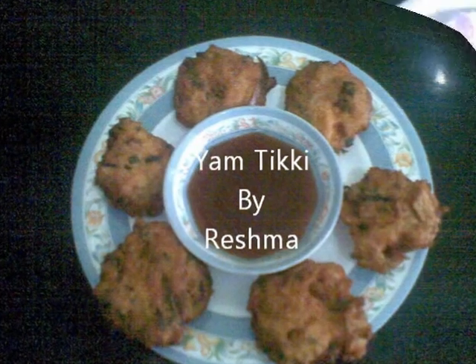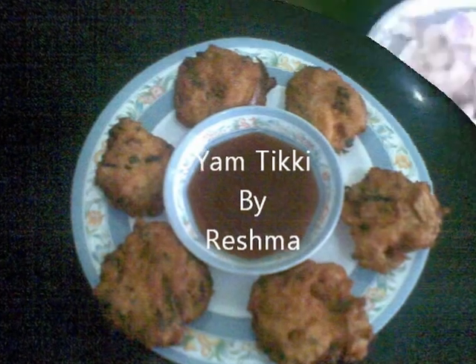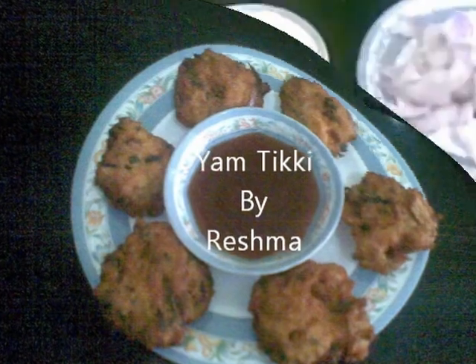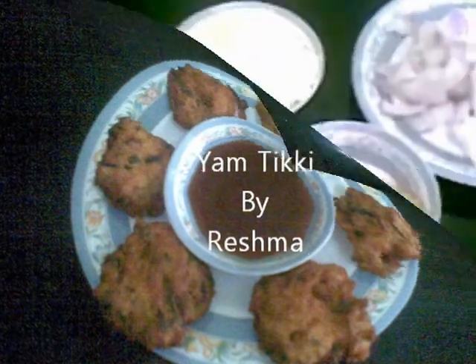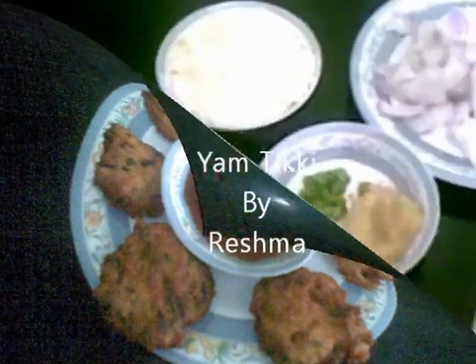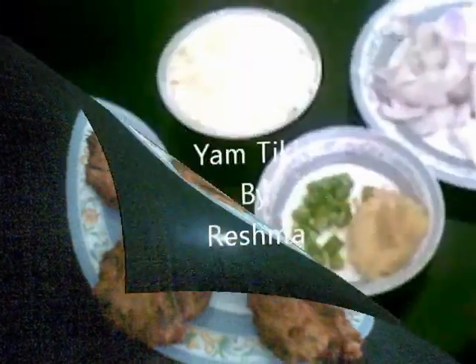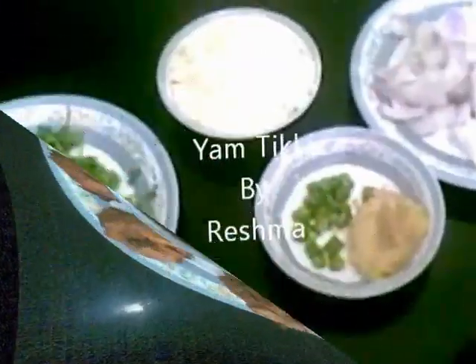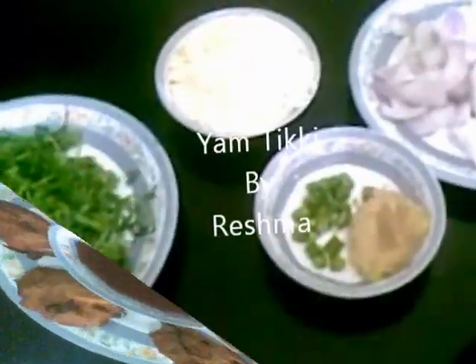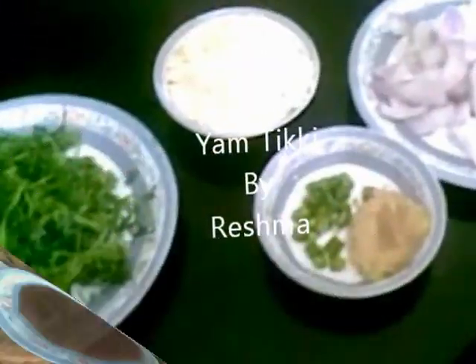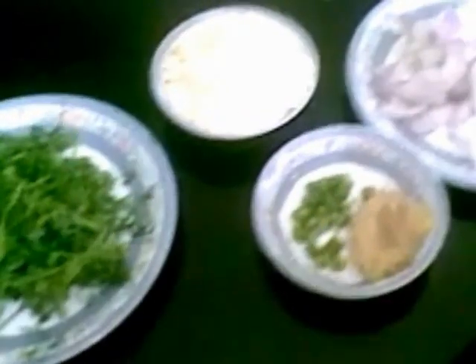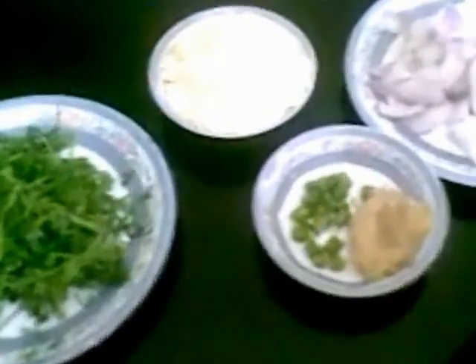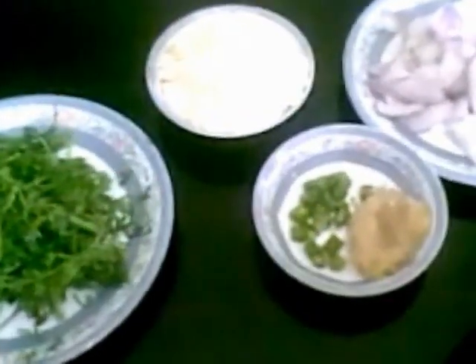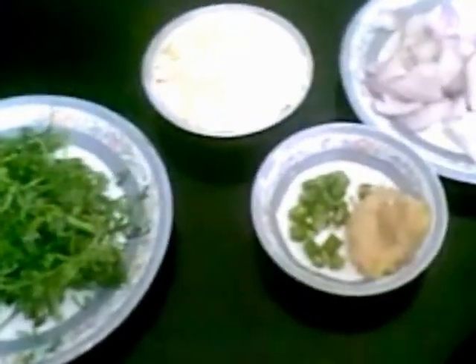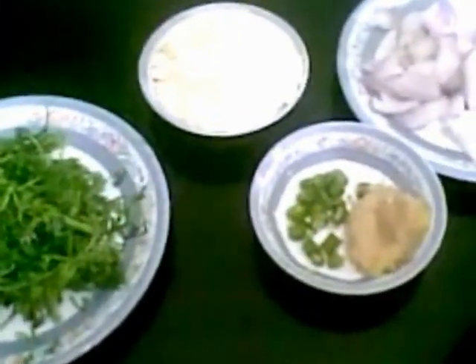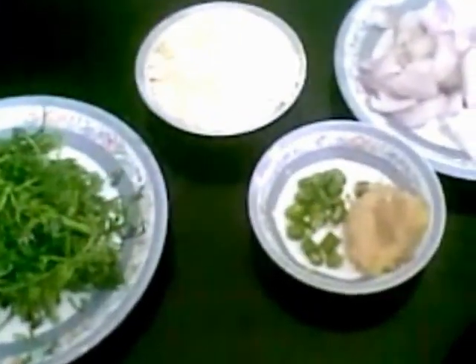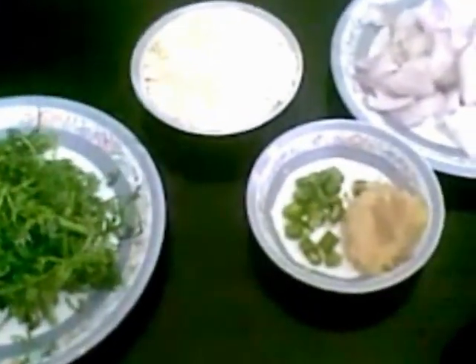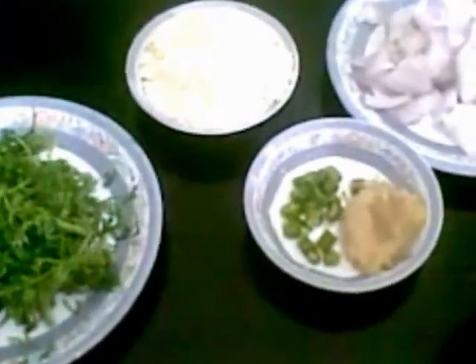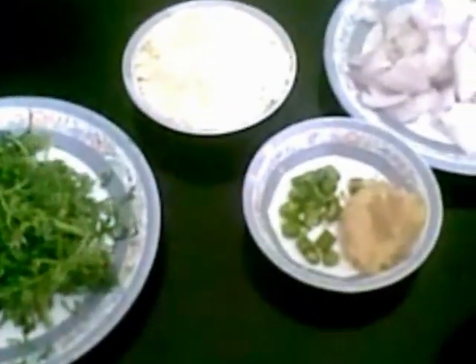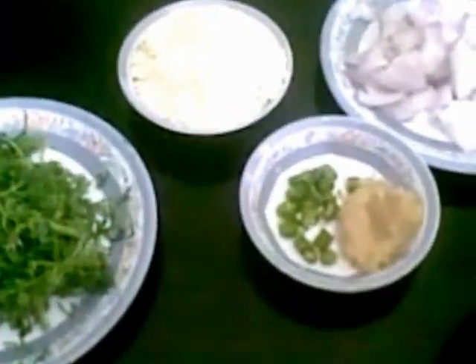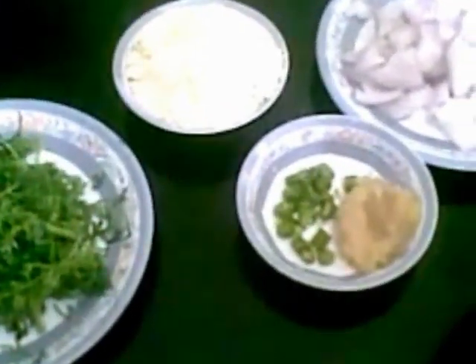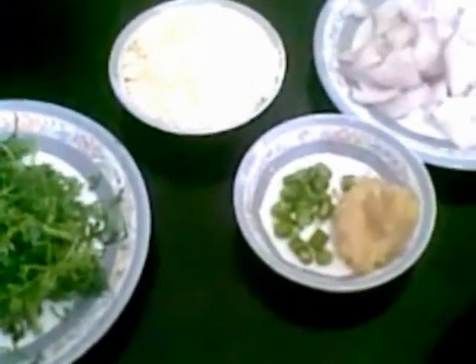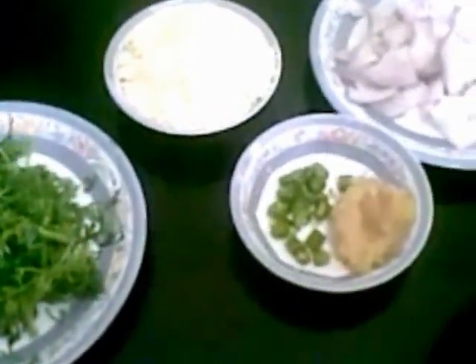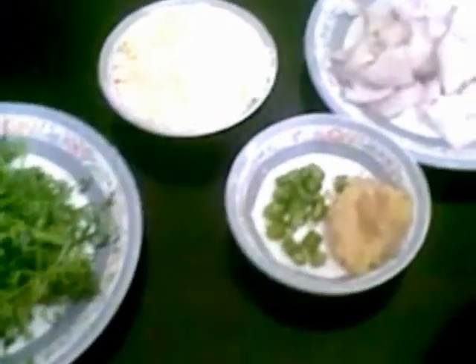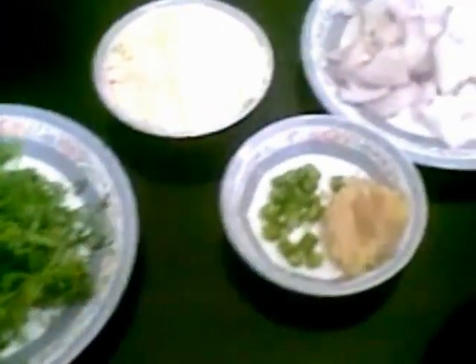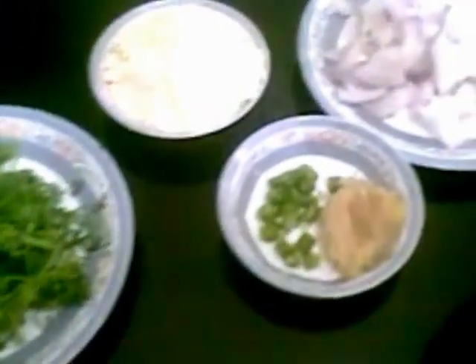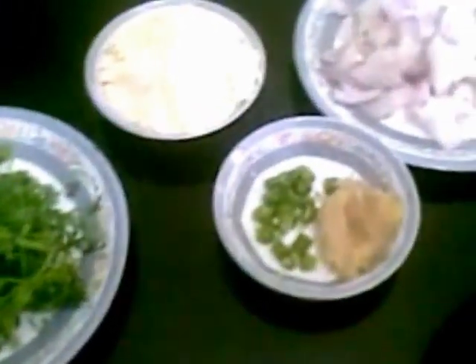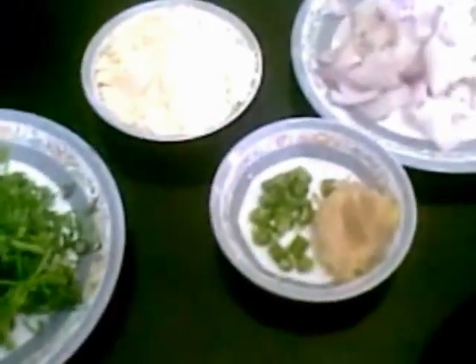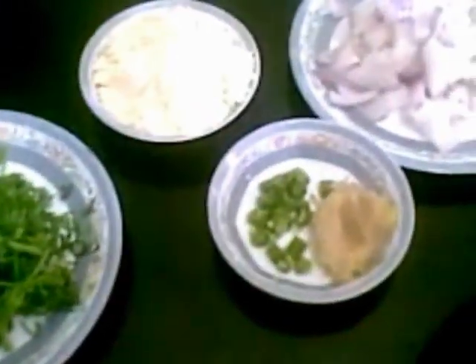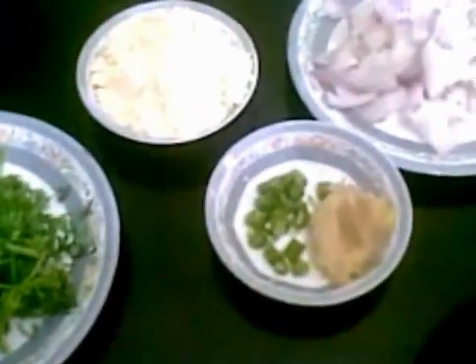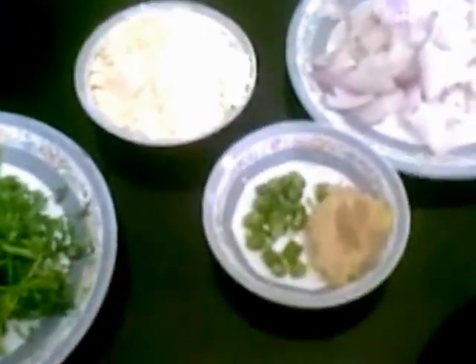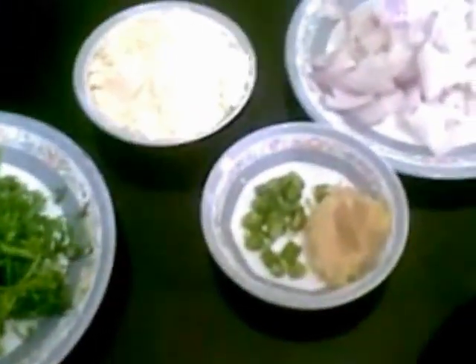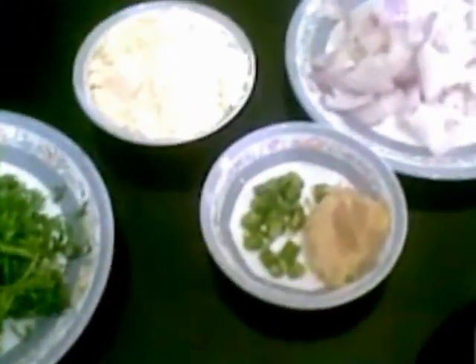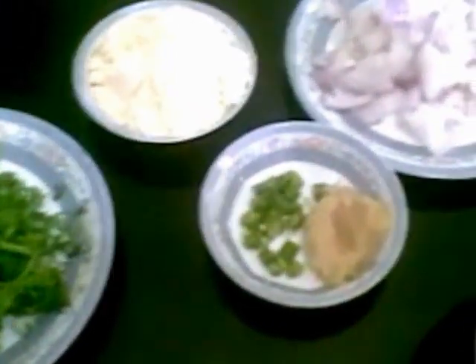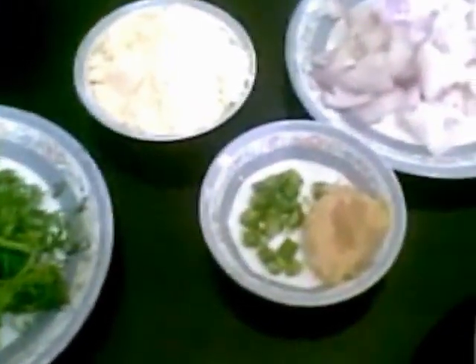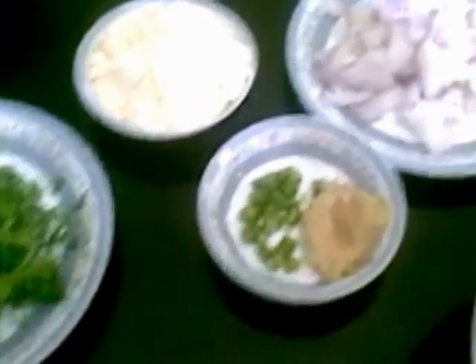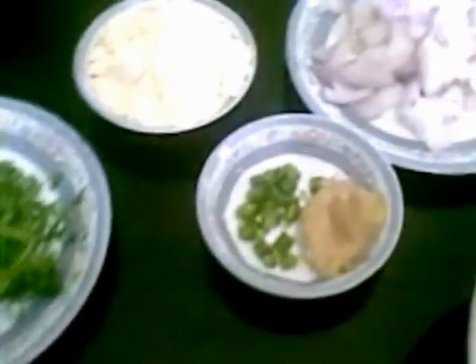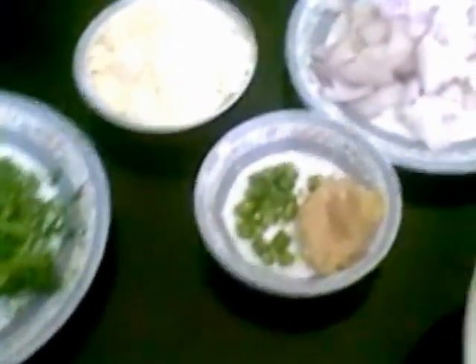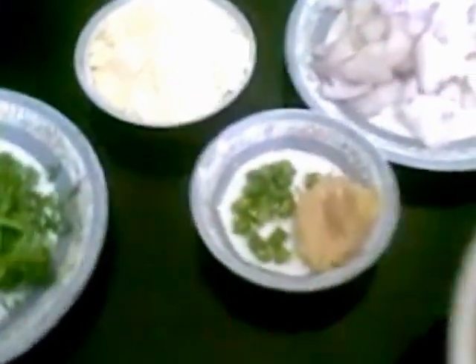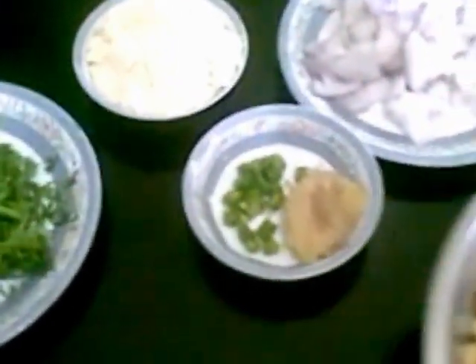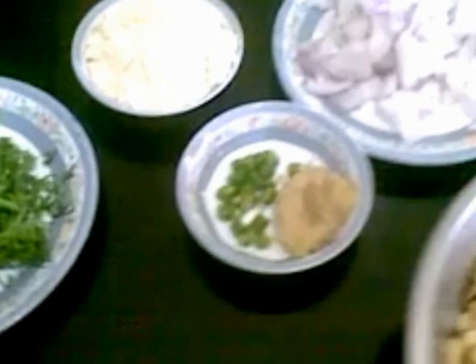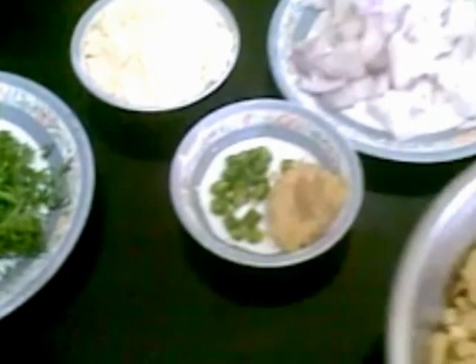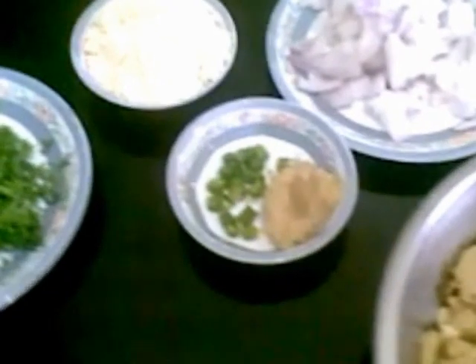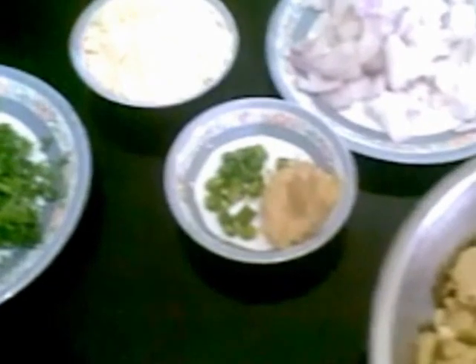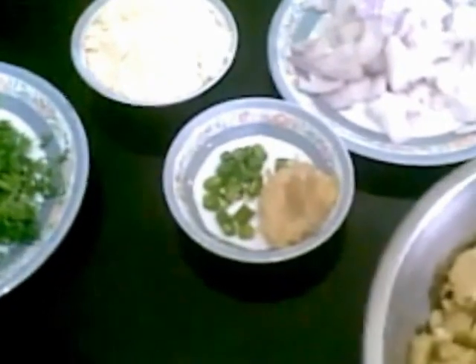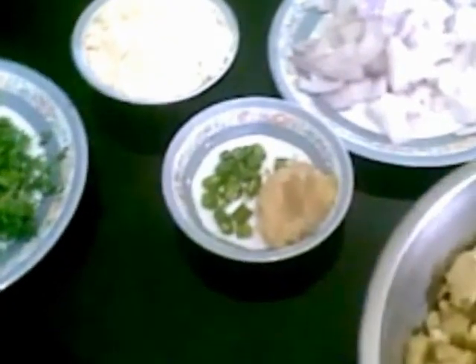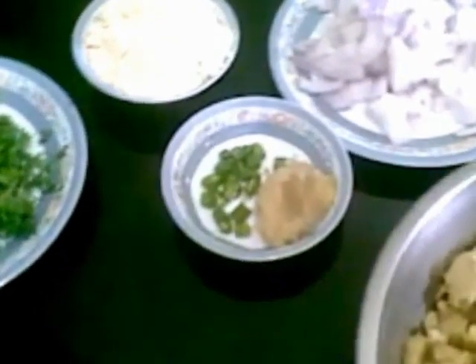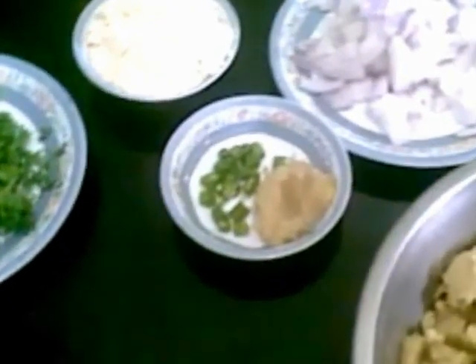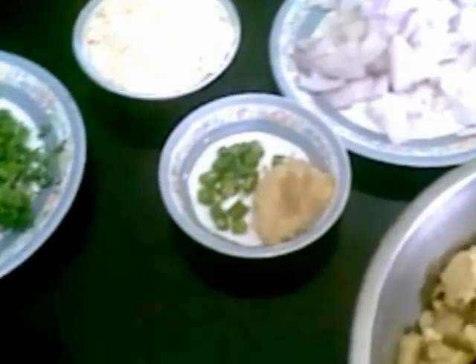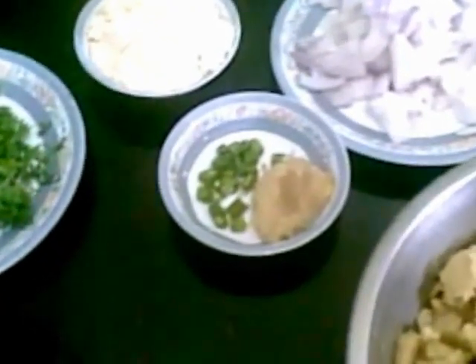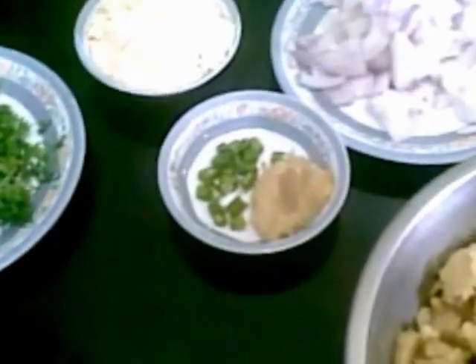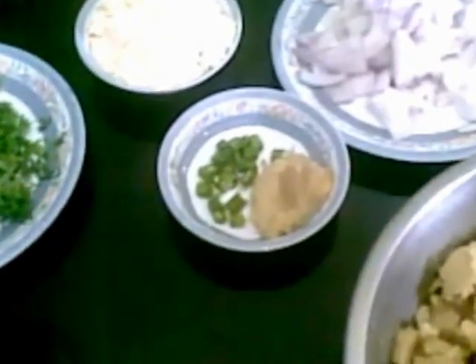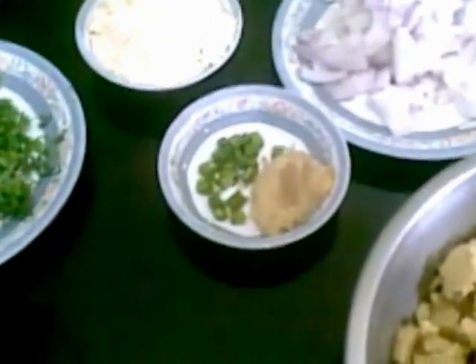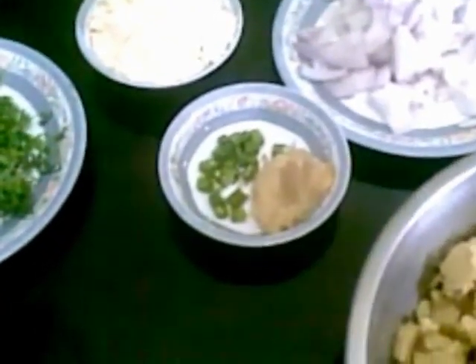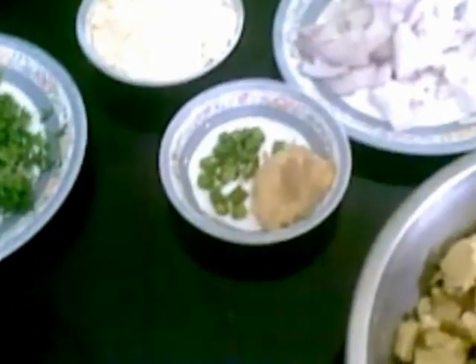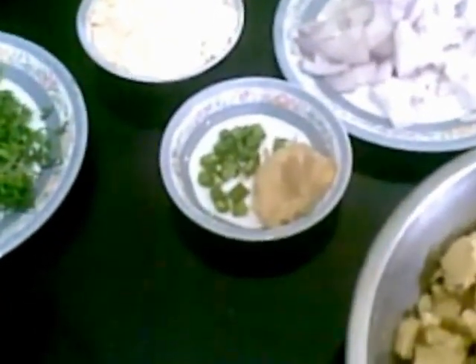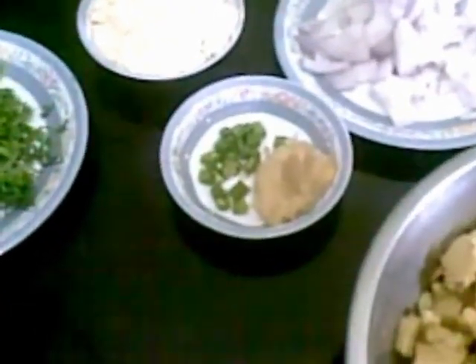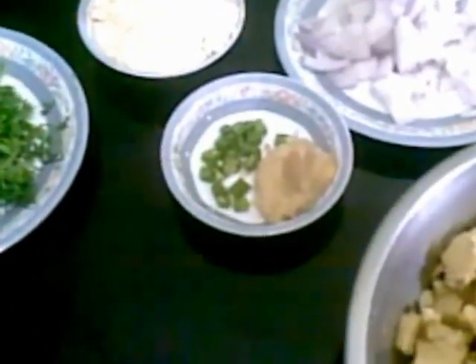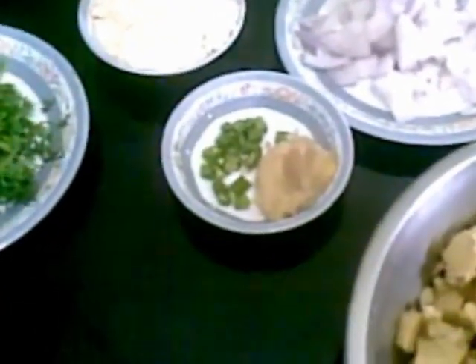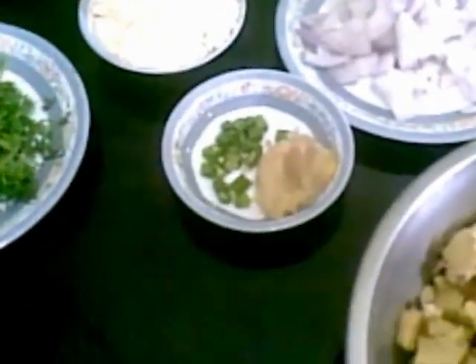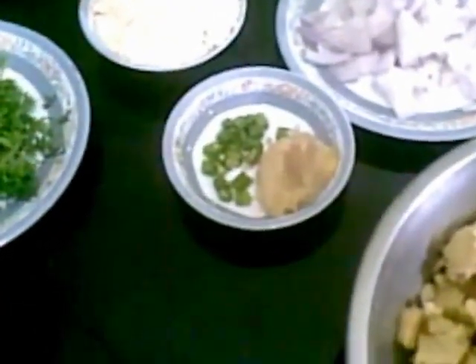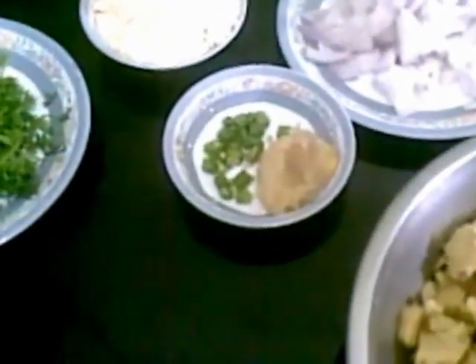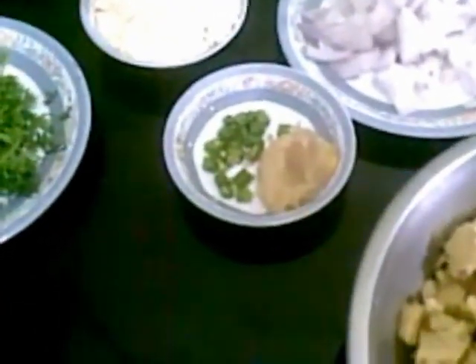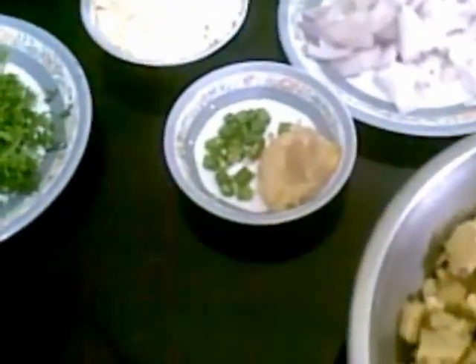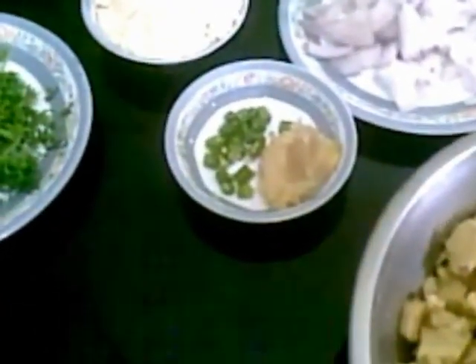Hello and welcome. Today I am going to show you how to make Yam Tikki, a very tasty snack.